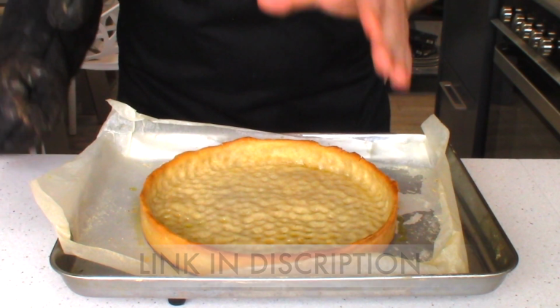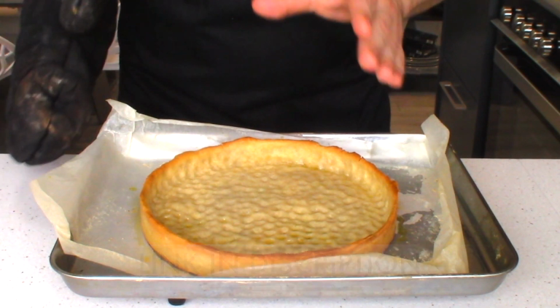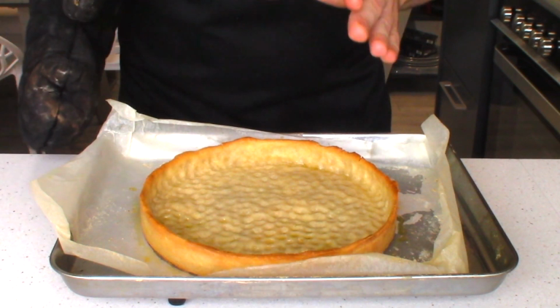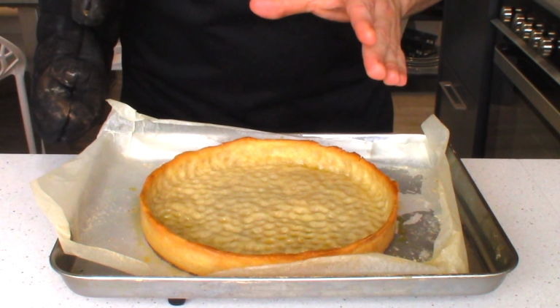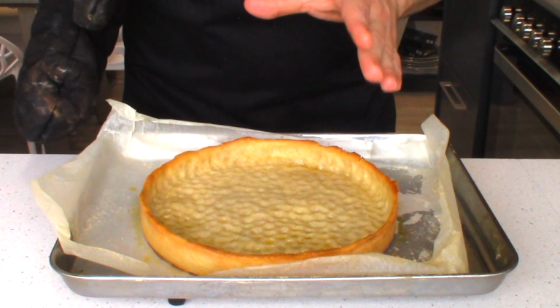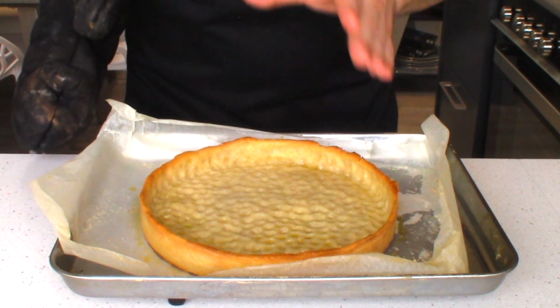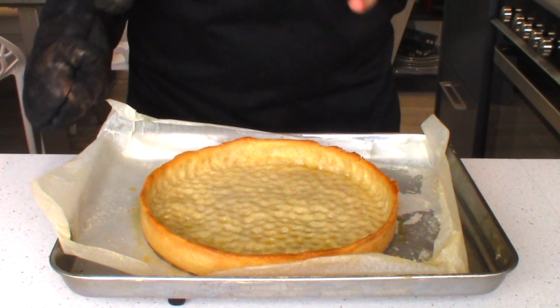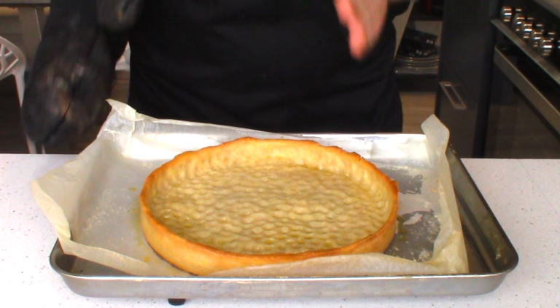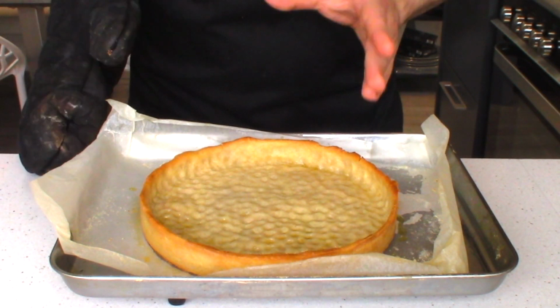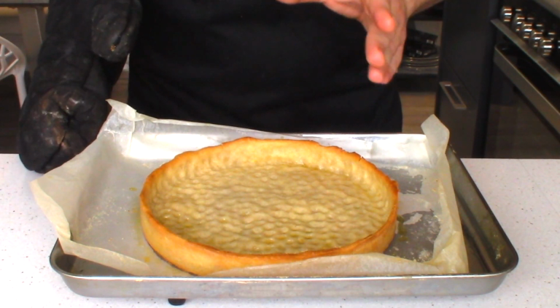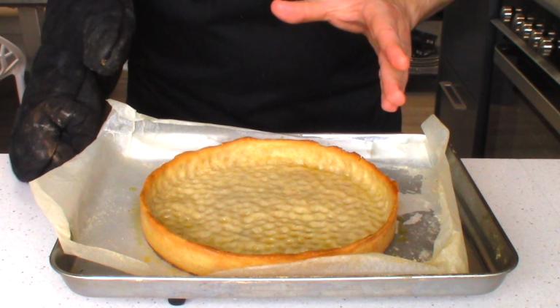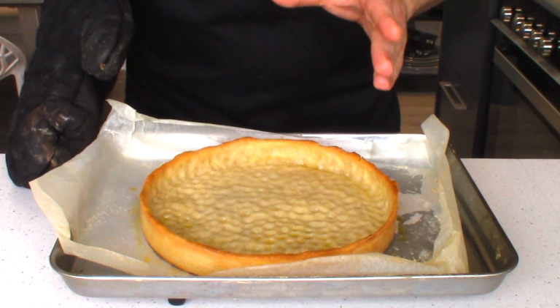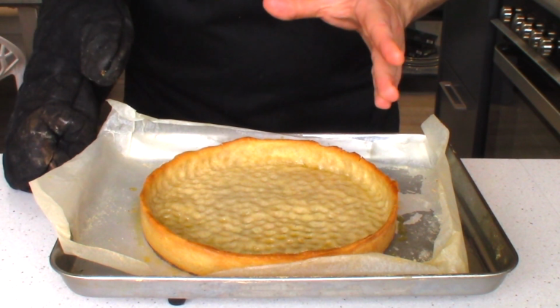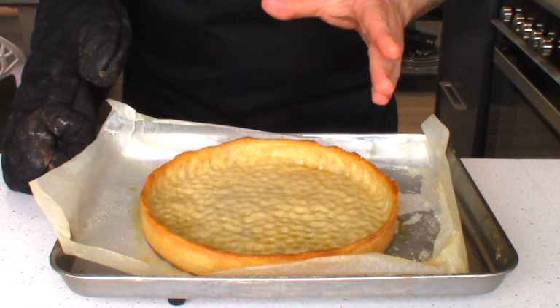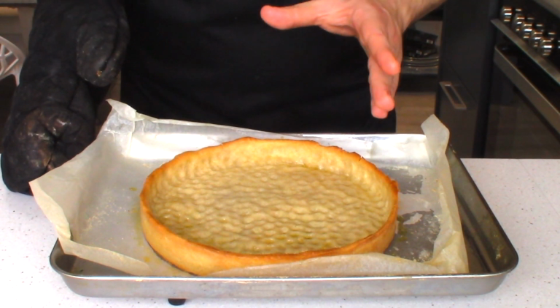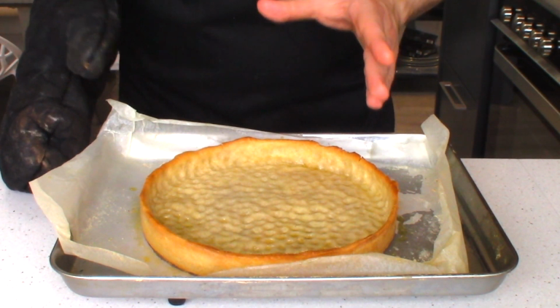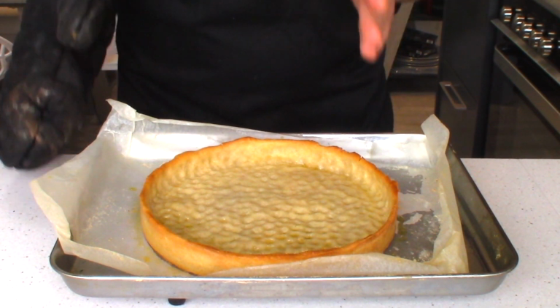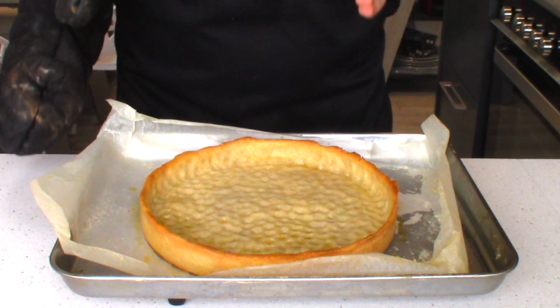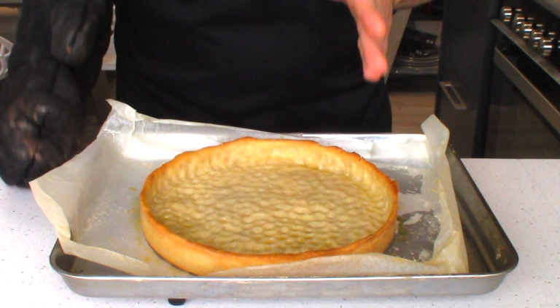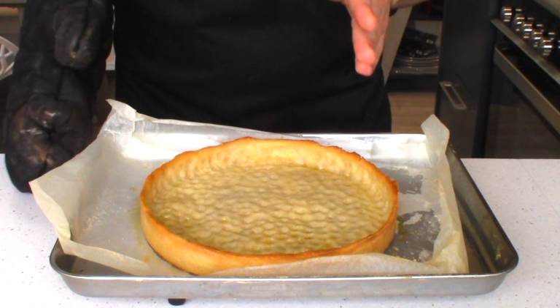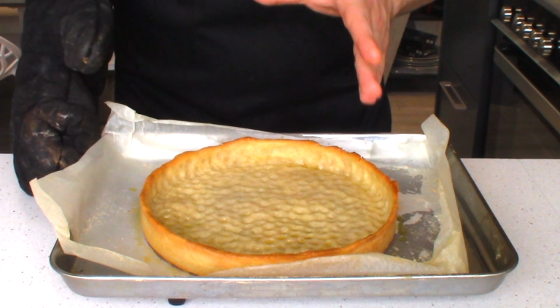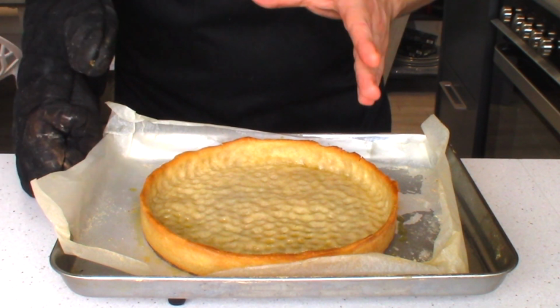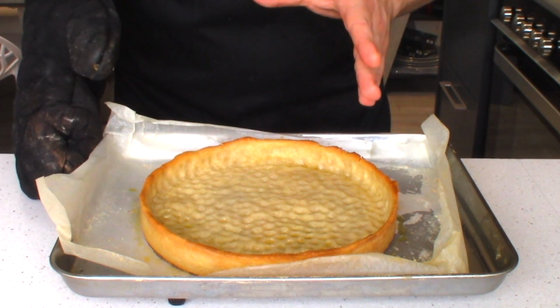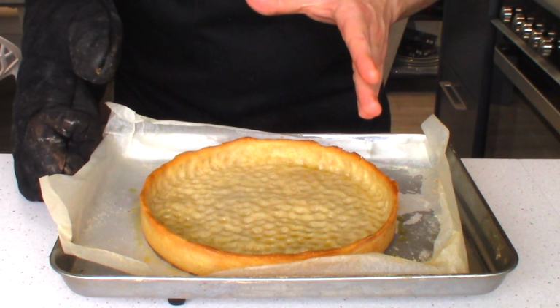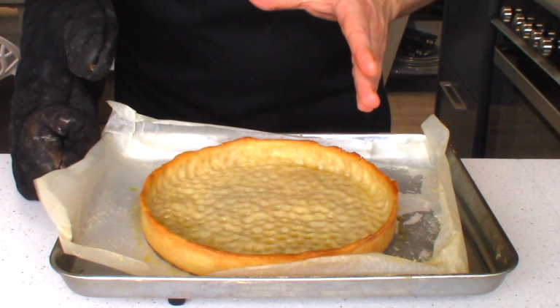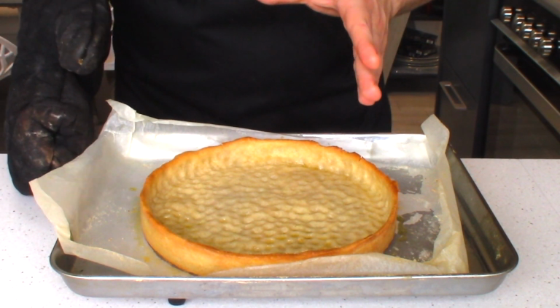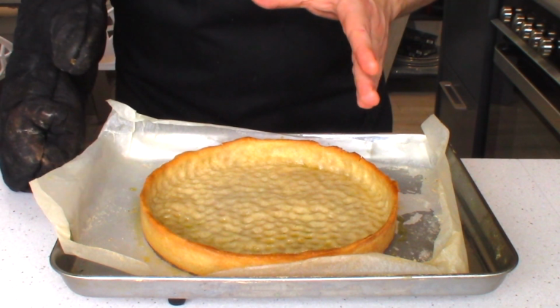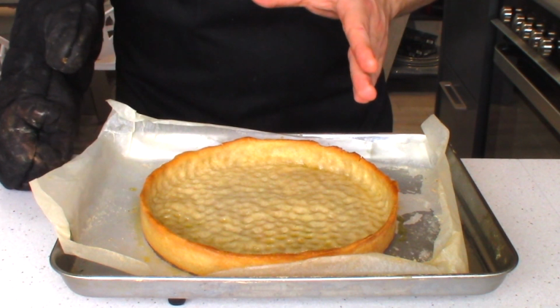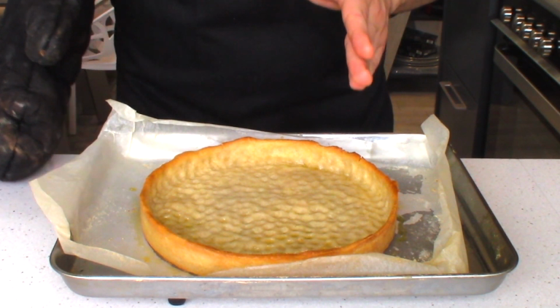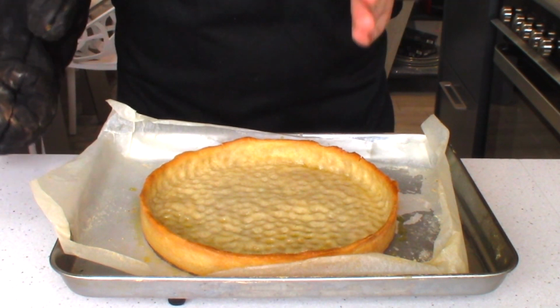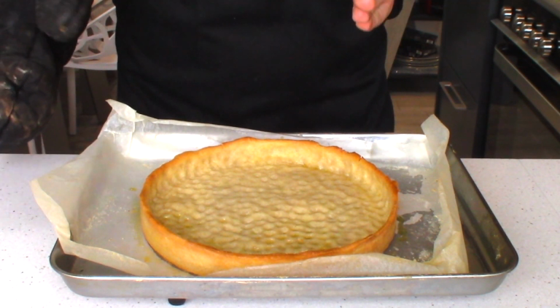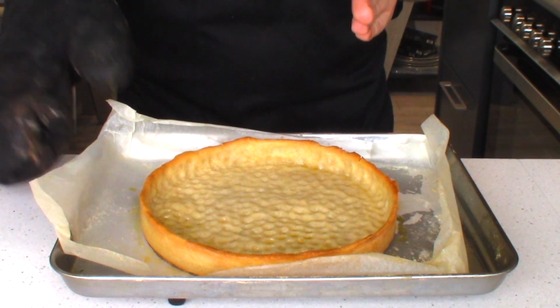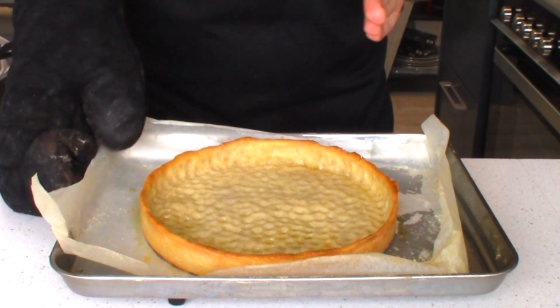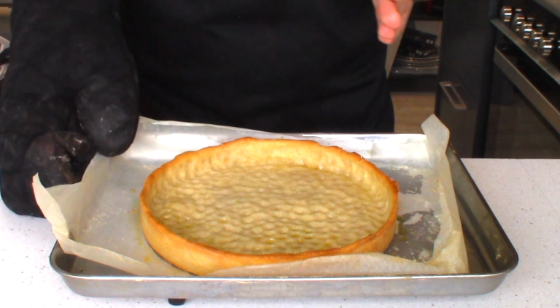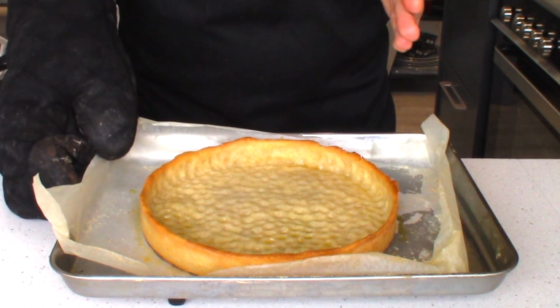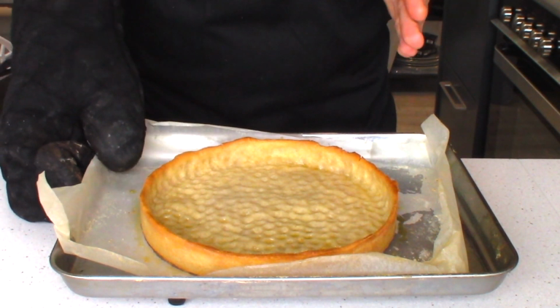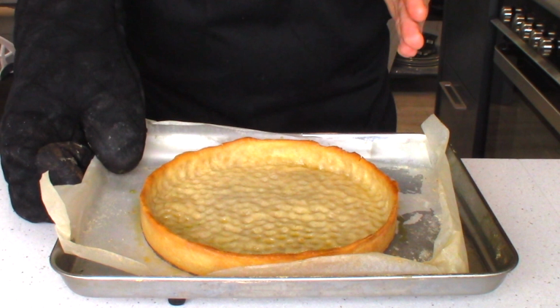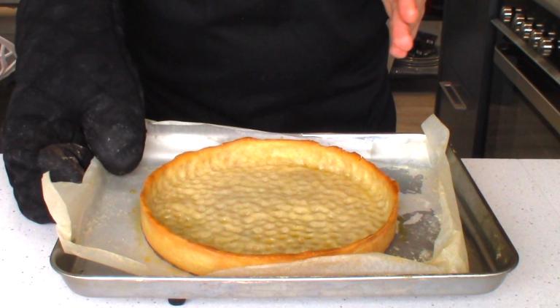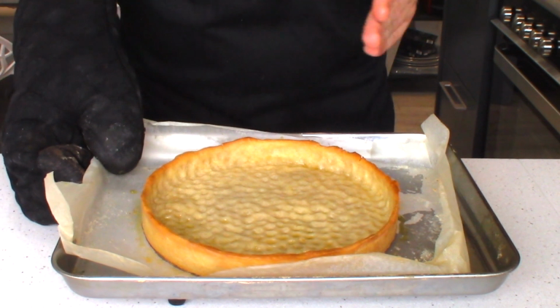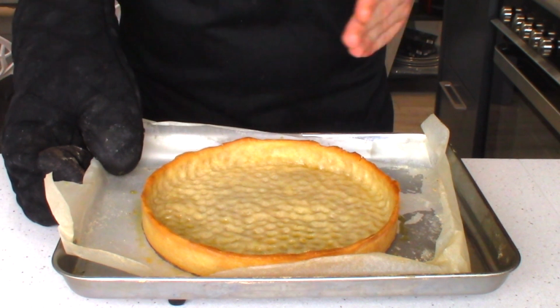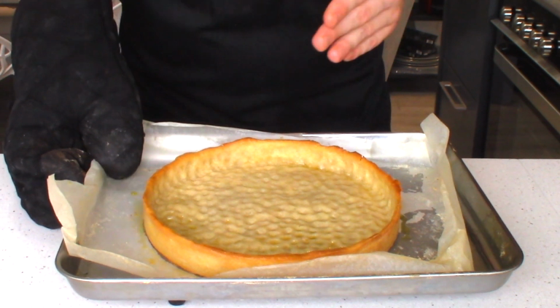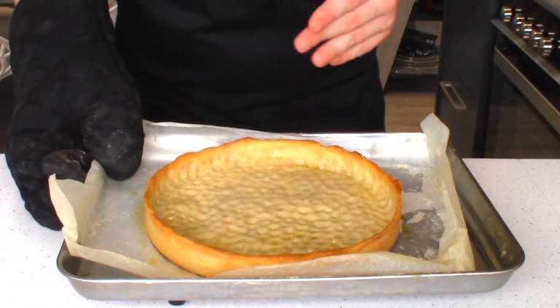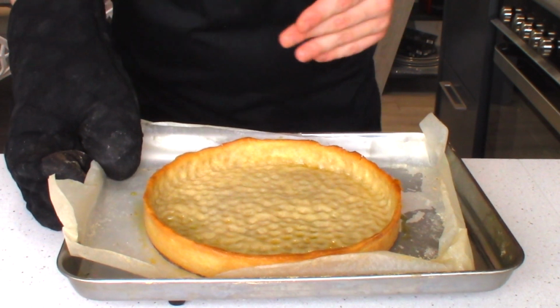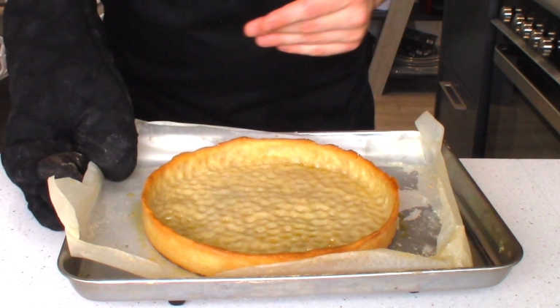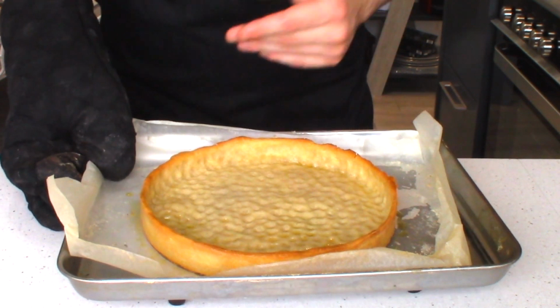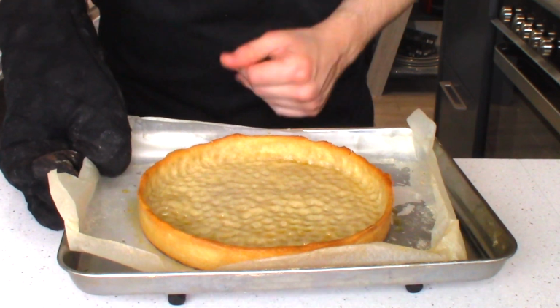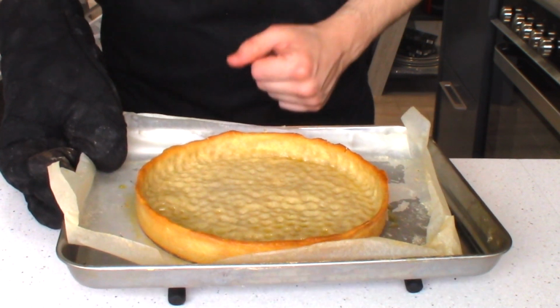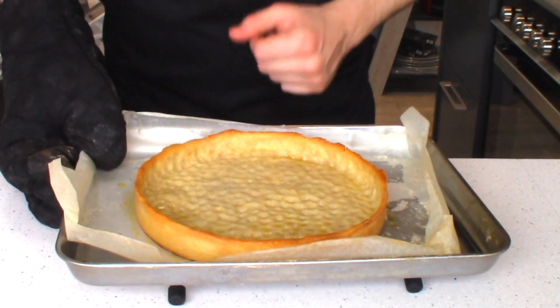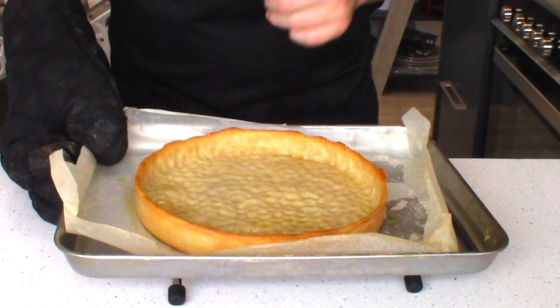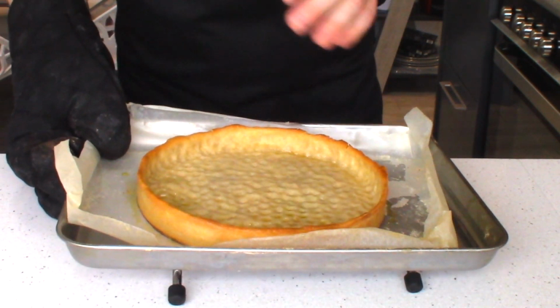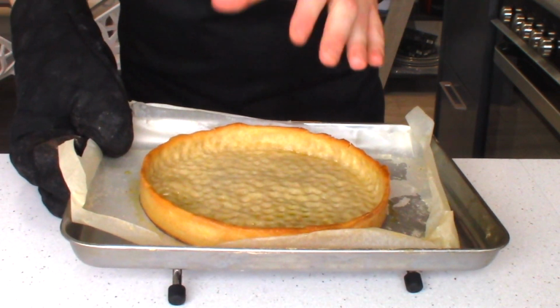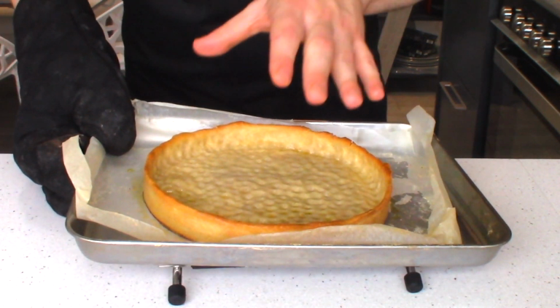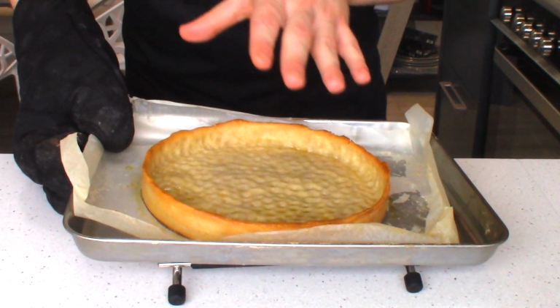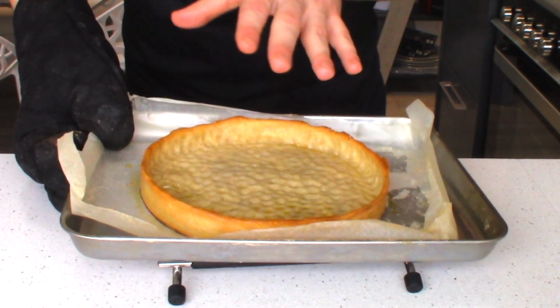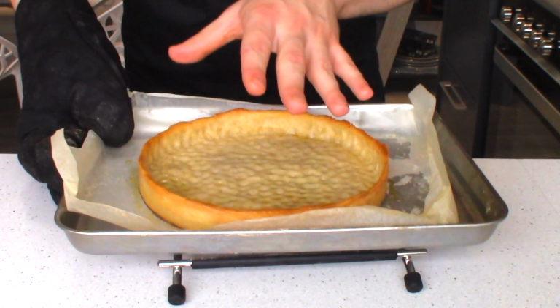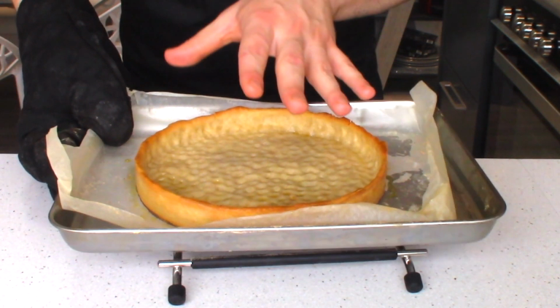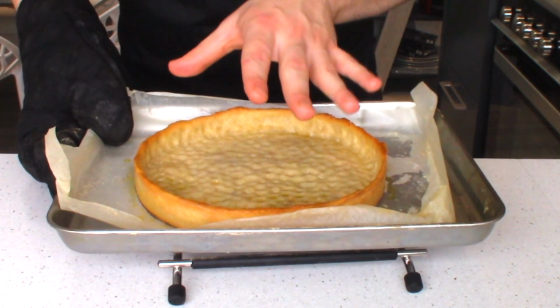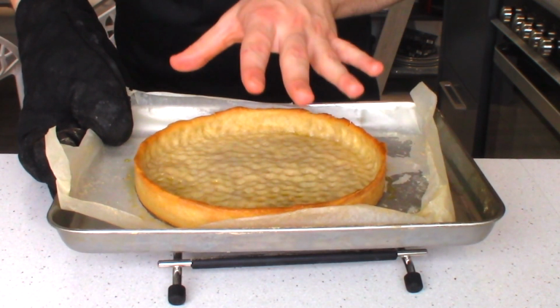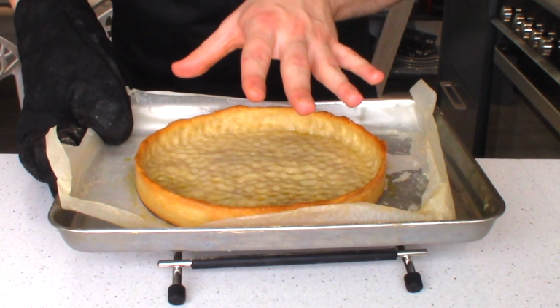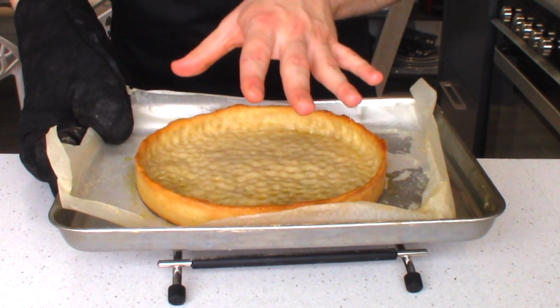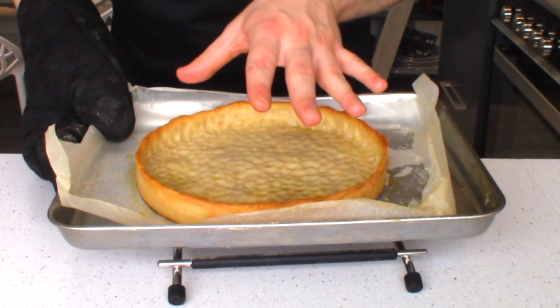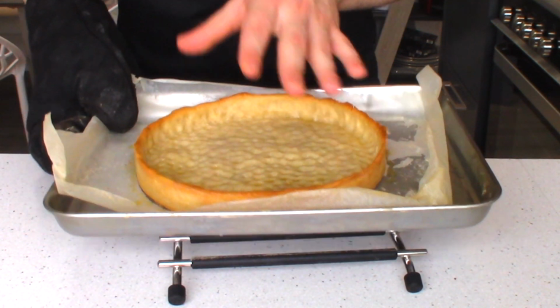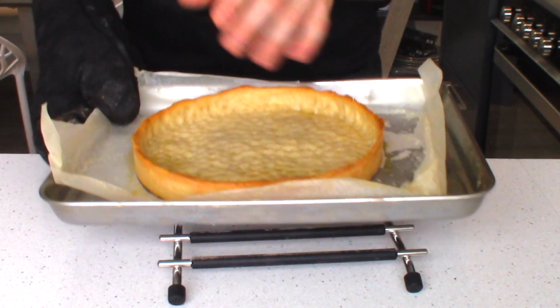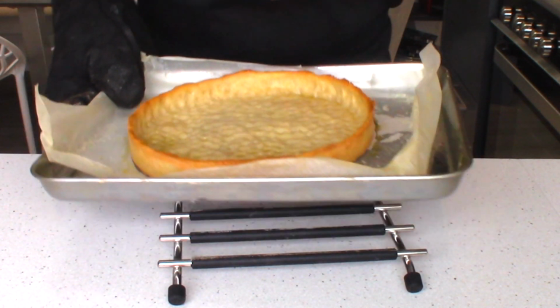Now this is going to go back in the oven at 200 degrees Celsius fan for an additional 5 to 10 minutes just to completely finish the pastry off.